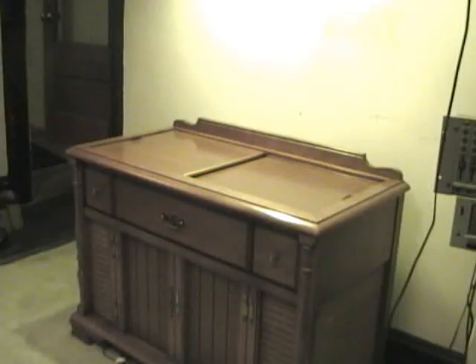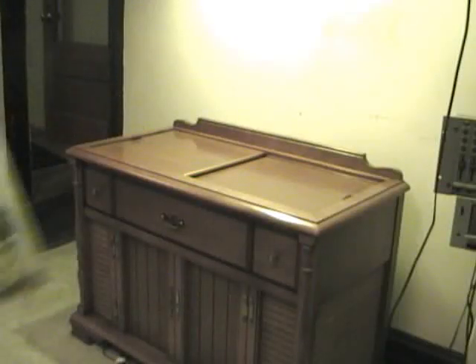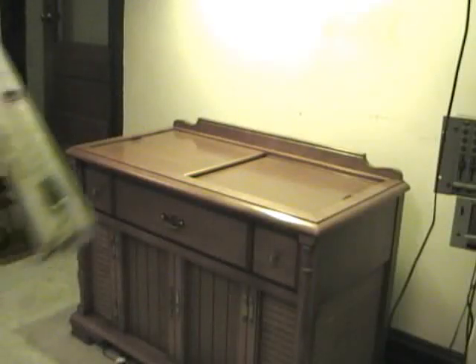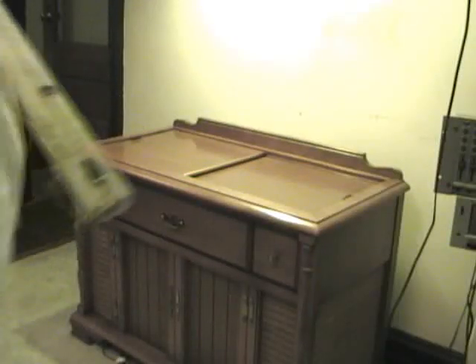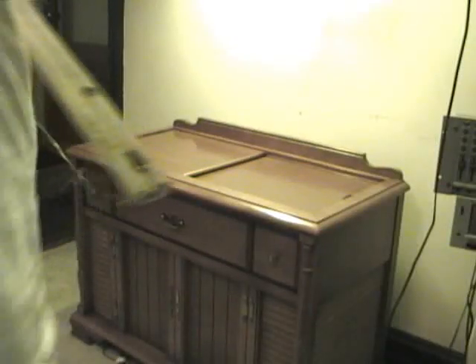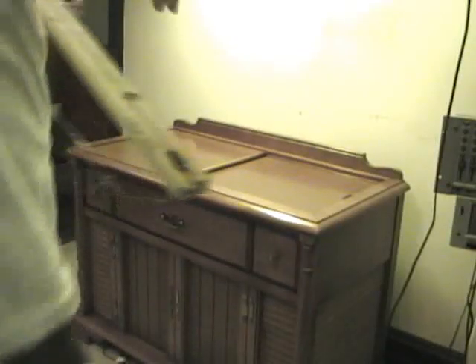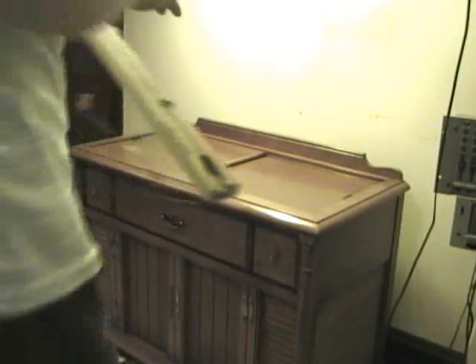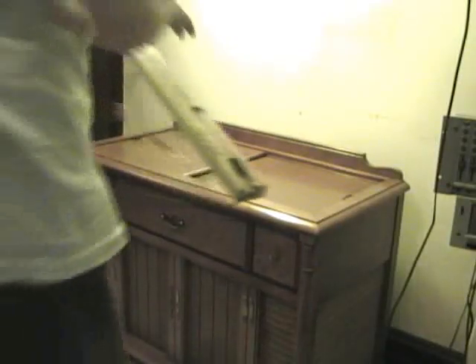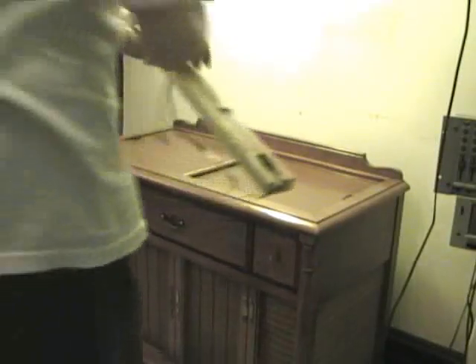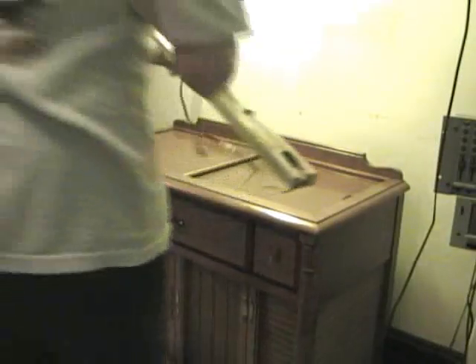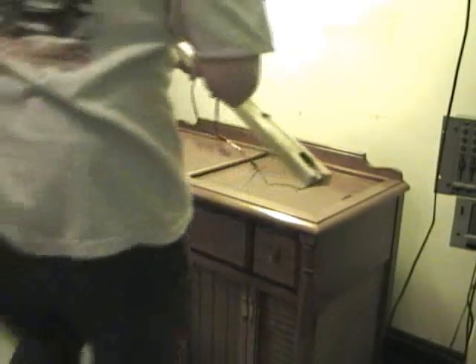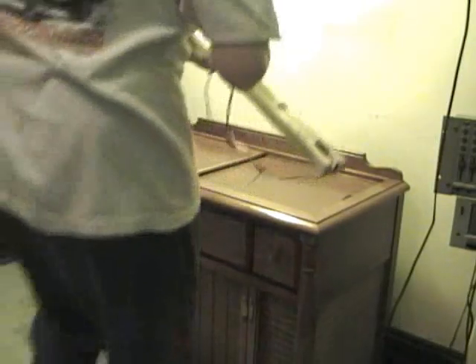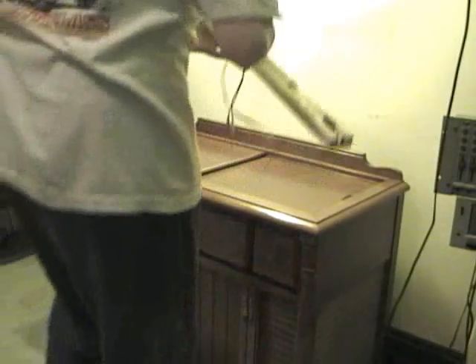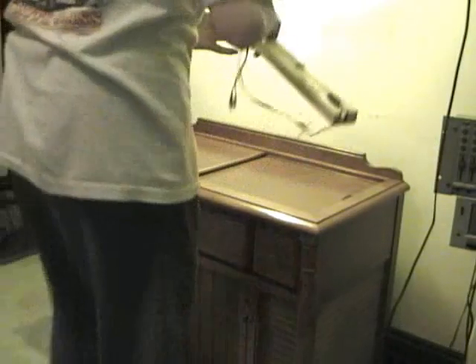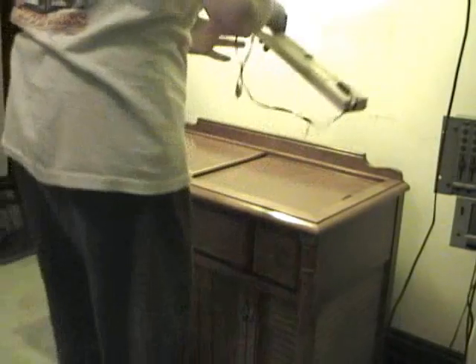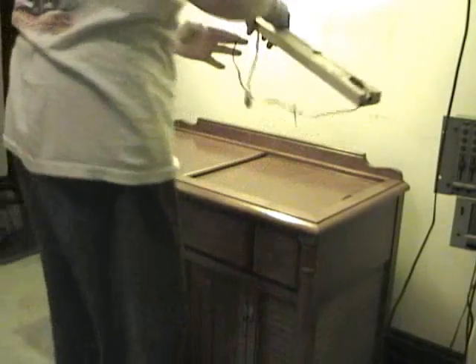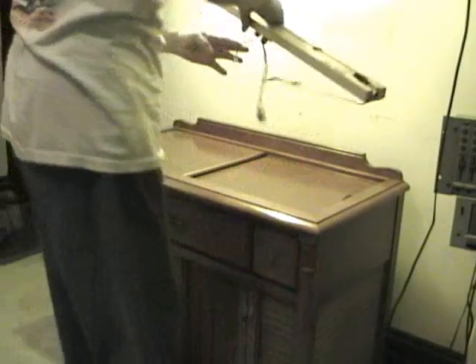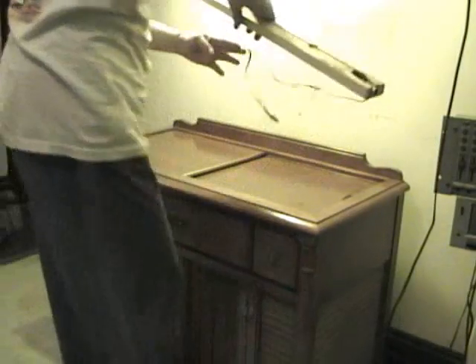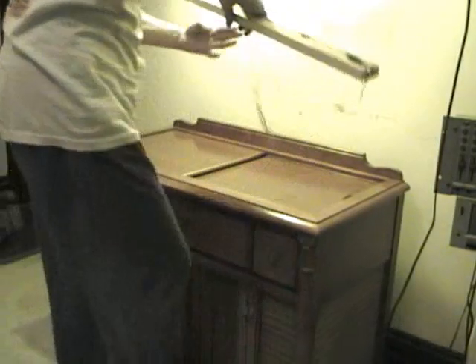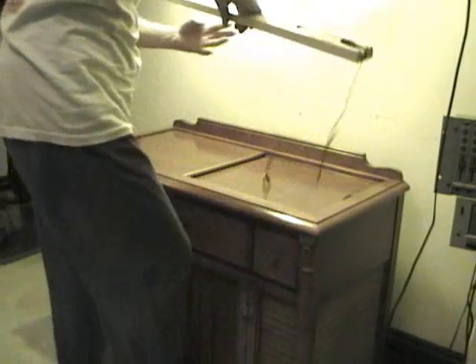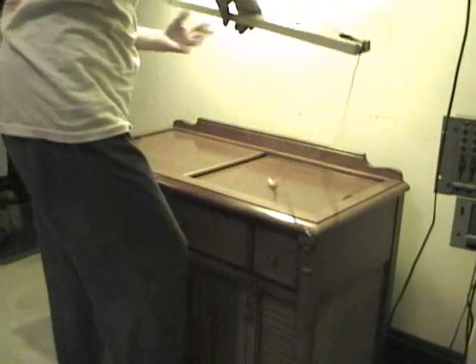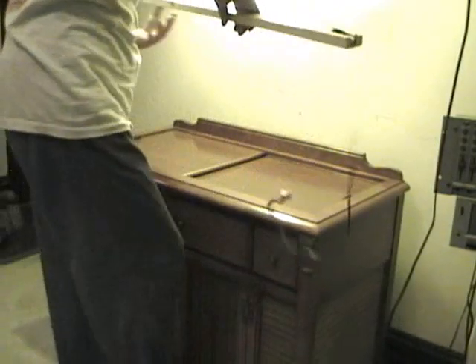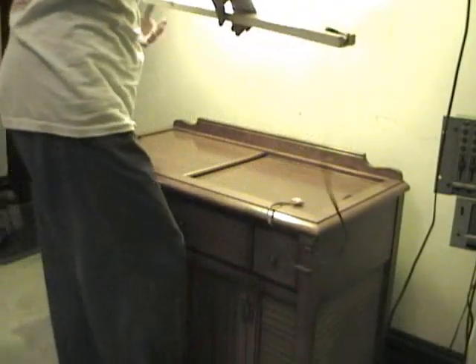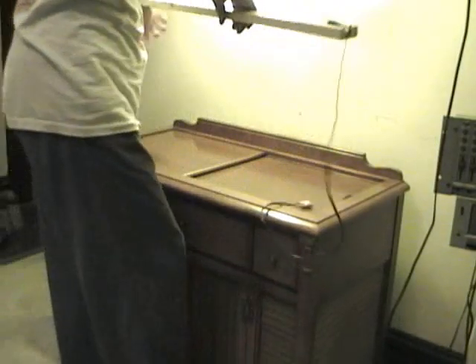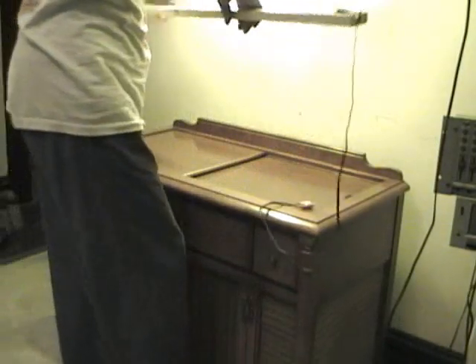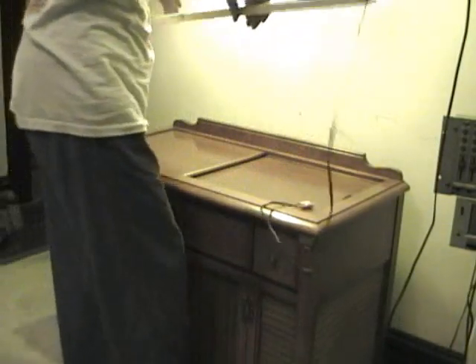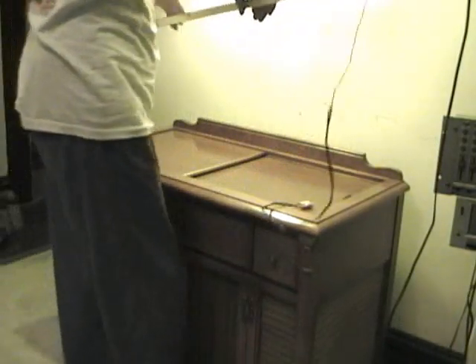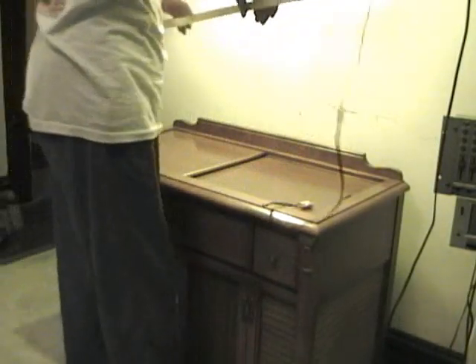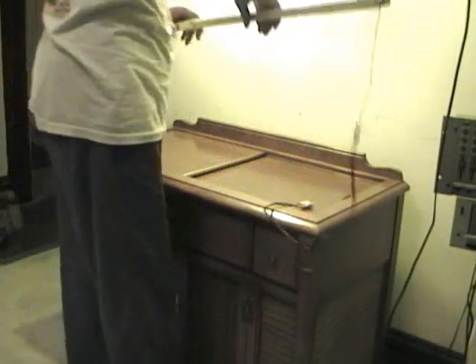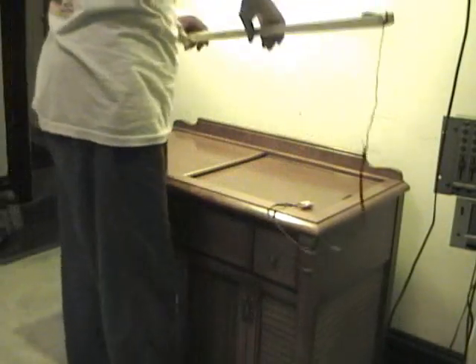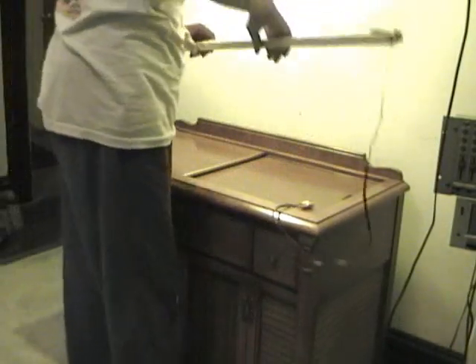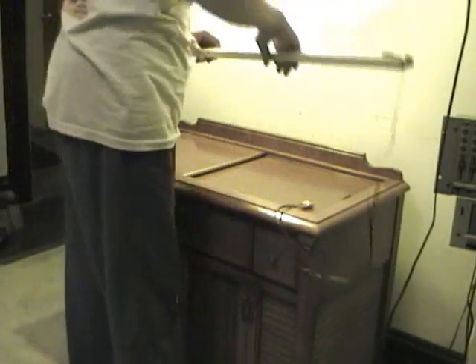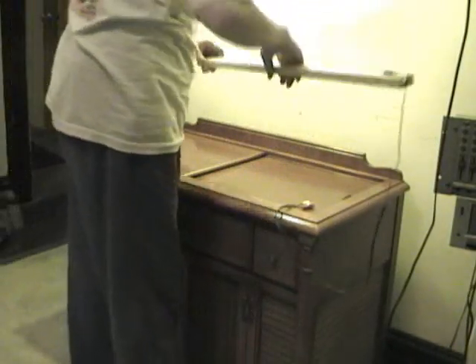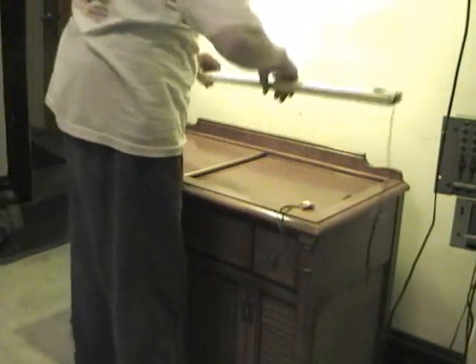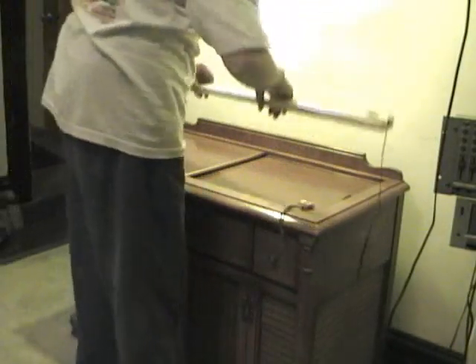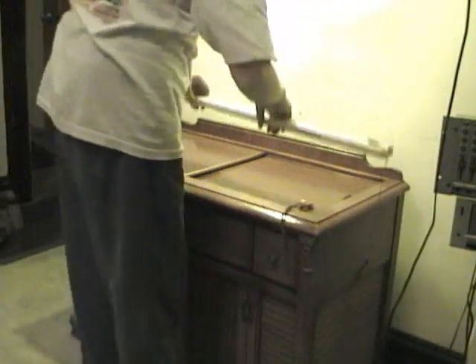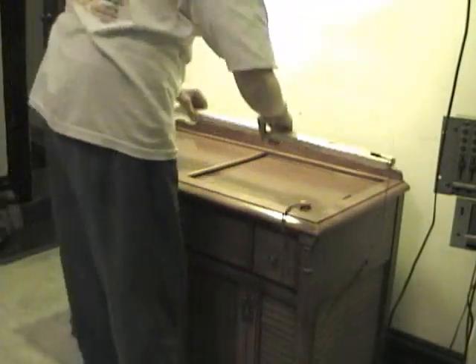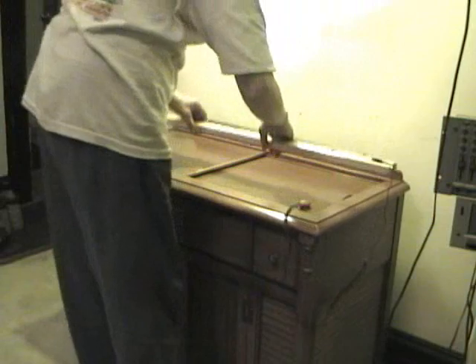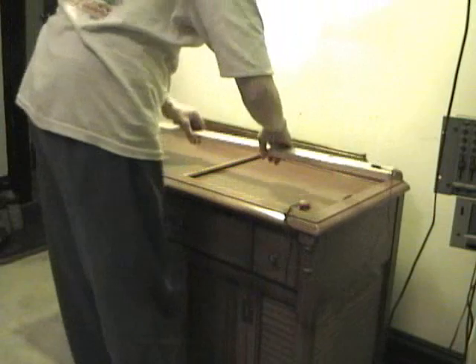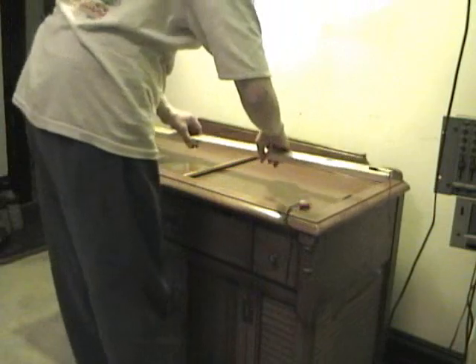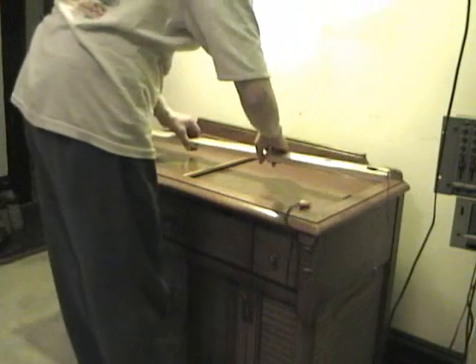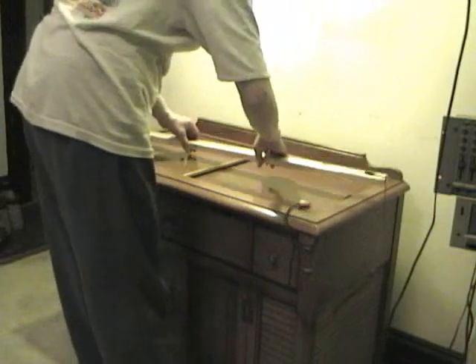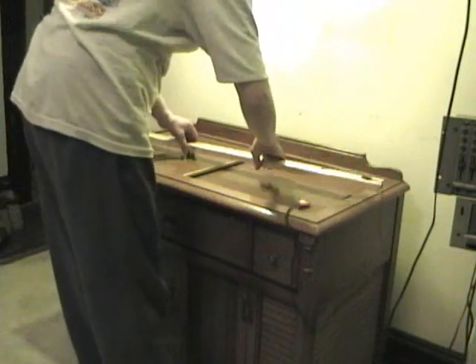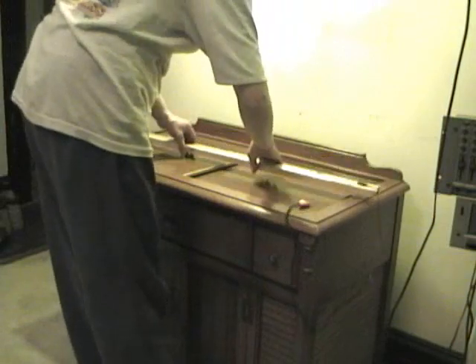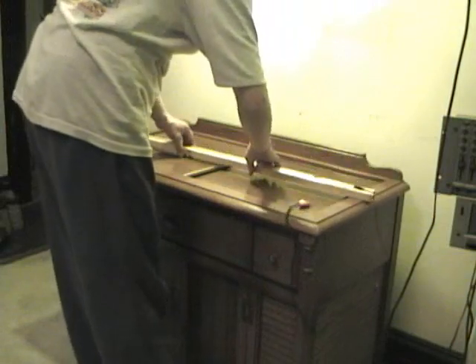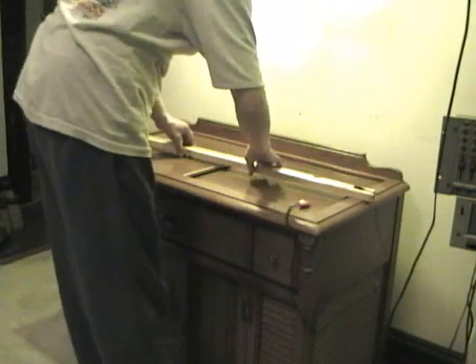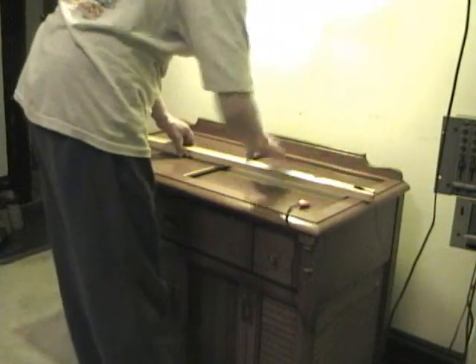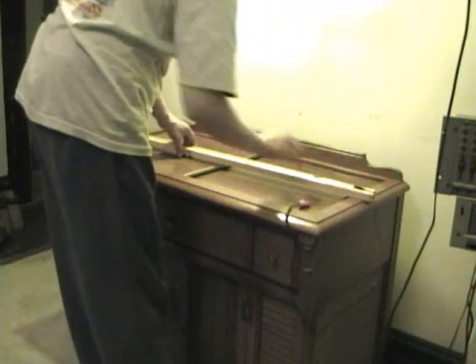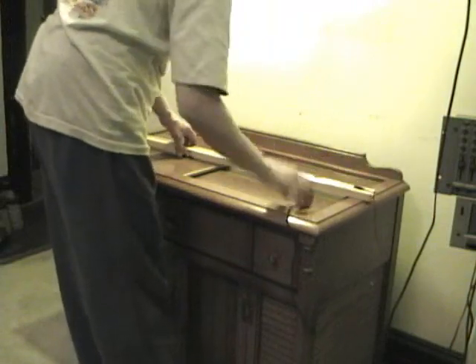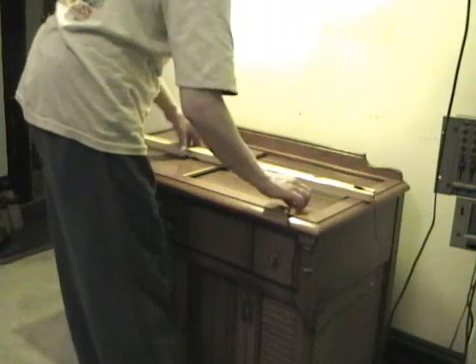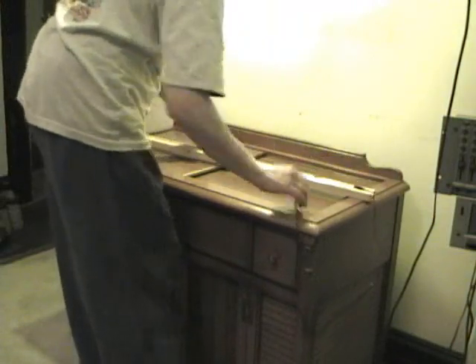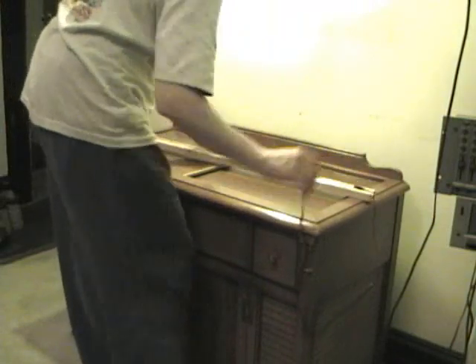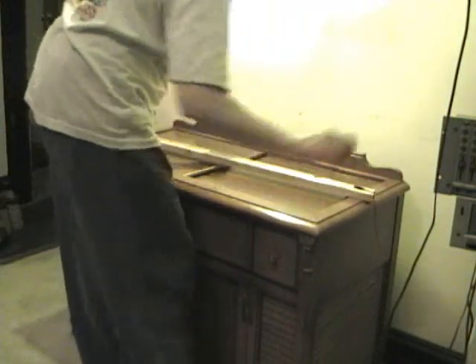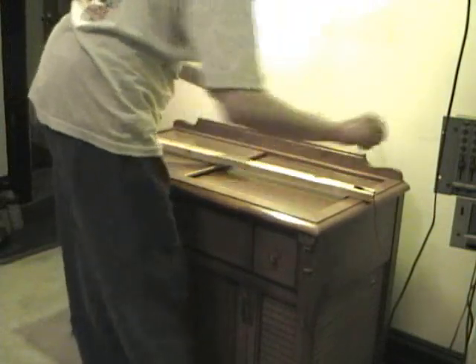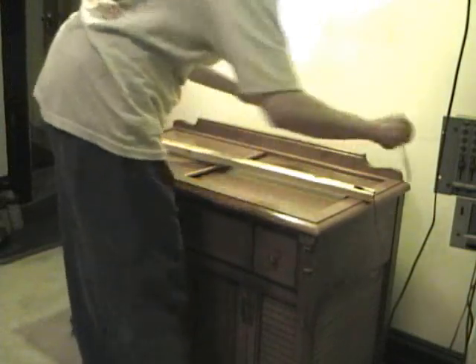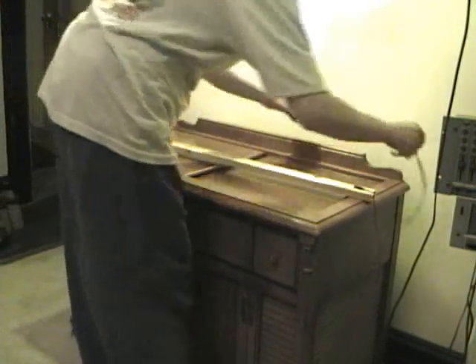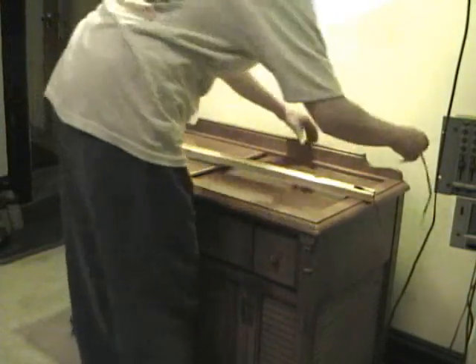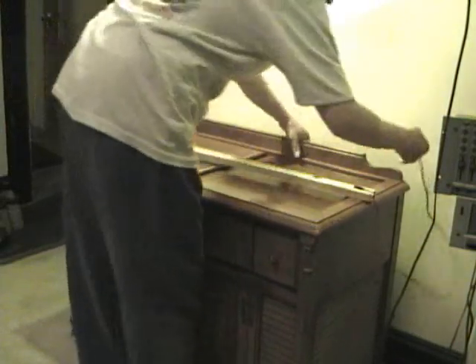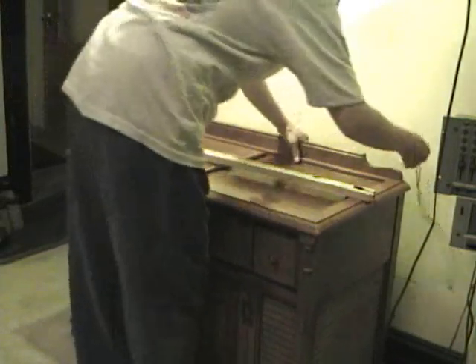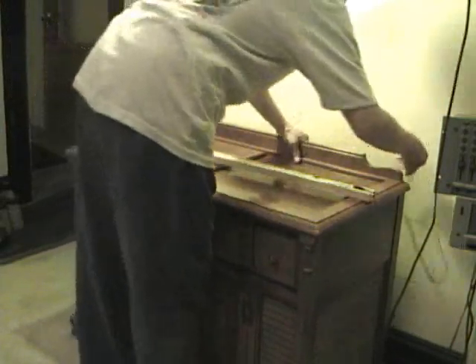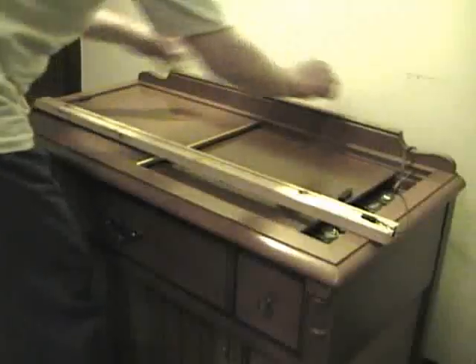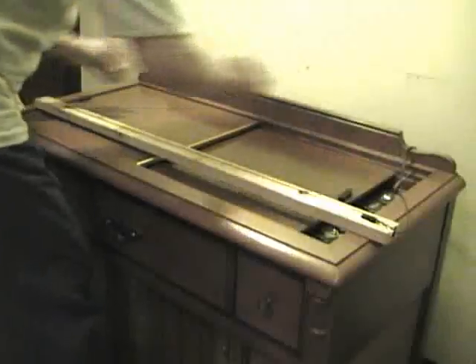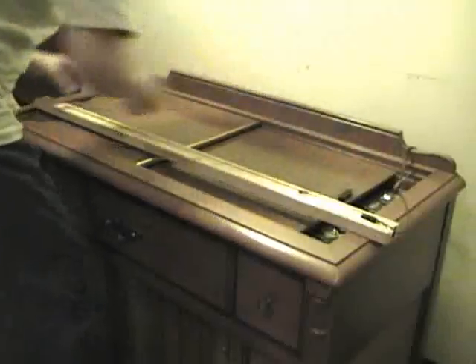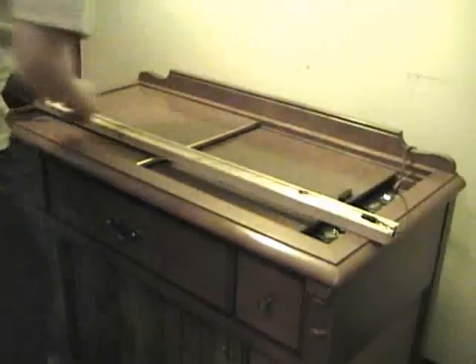I can't even wait for the glue to dry — let's plug this thing into my trusty hi-fi and see what happens. Here we go.